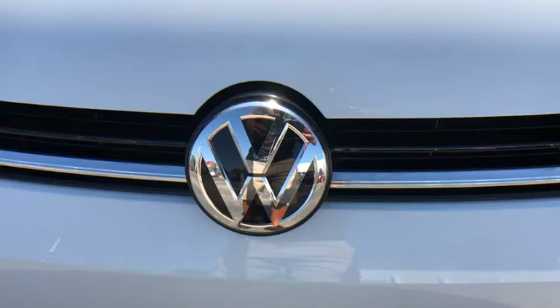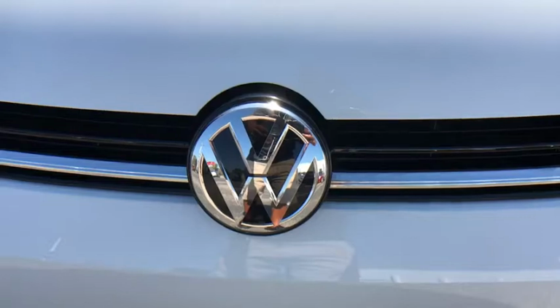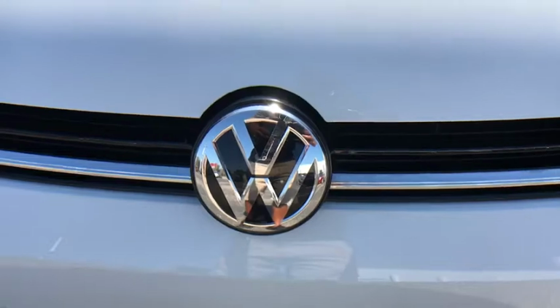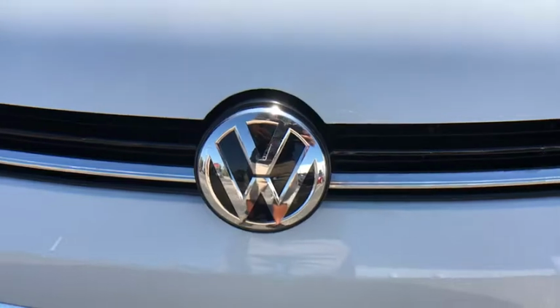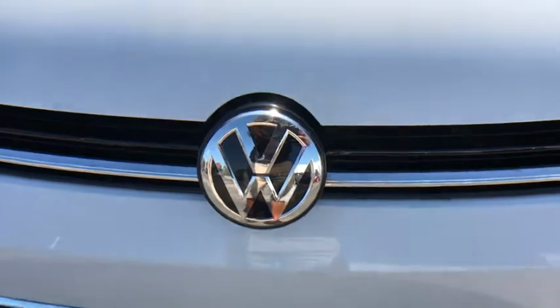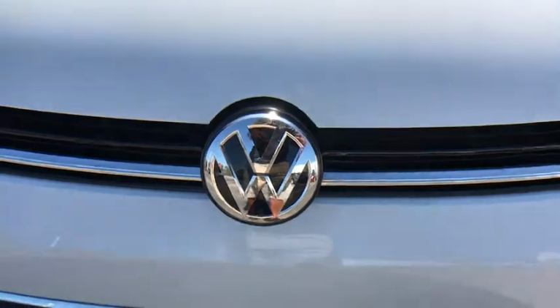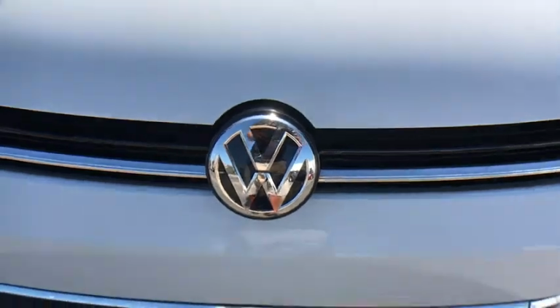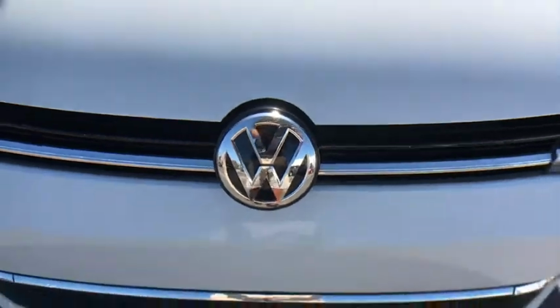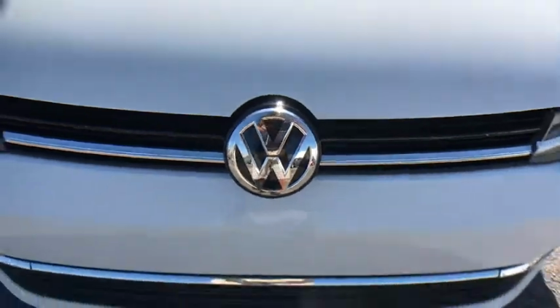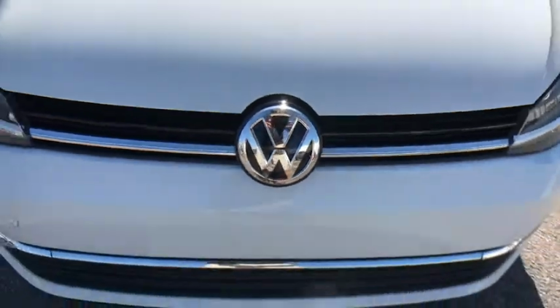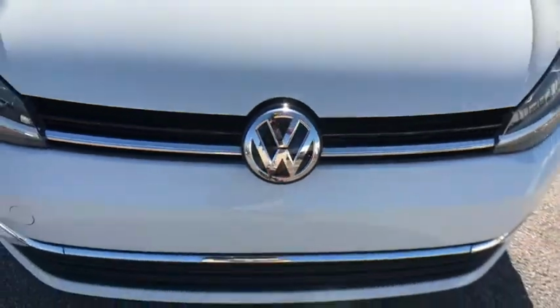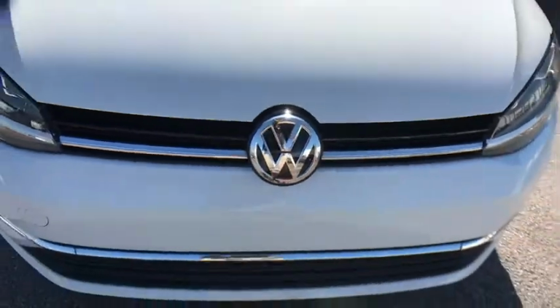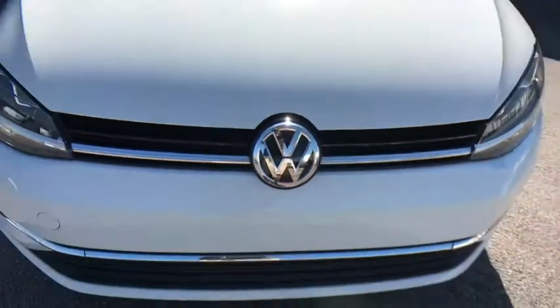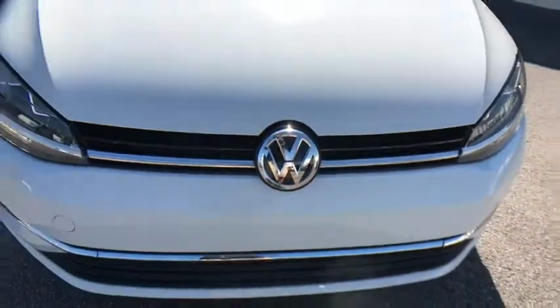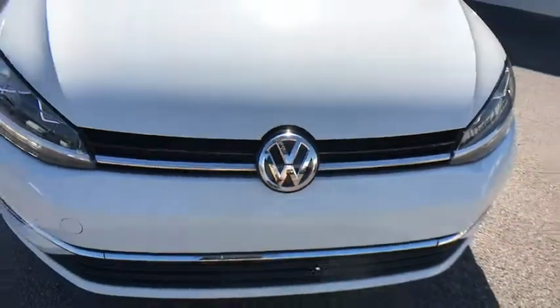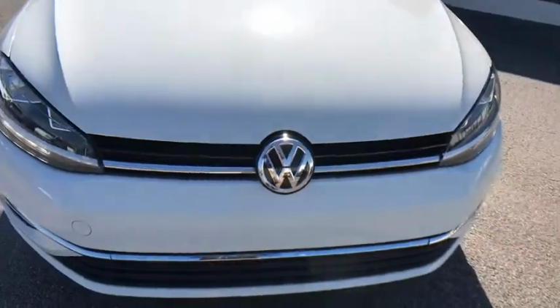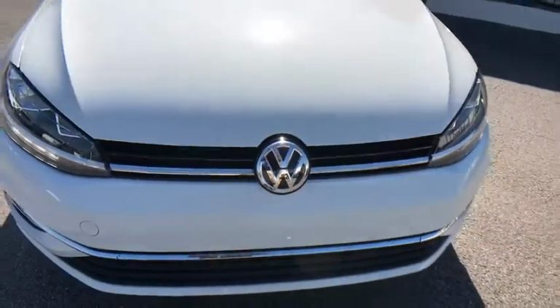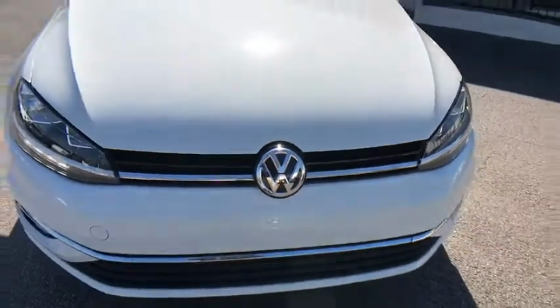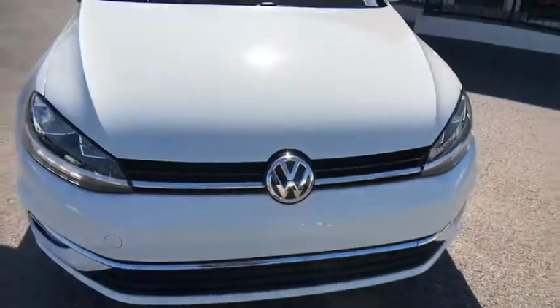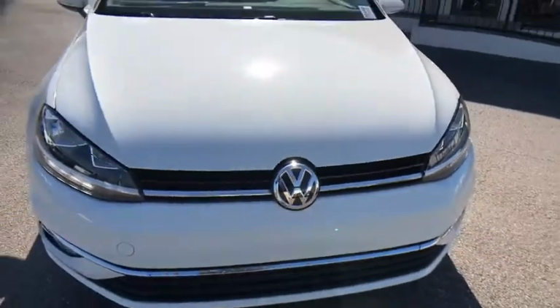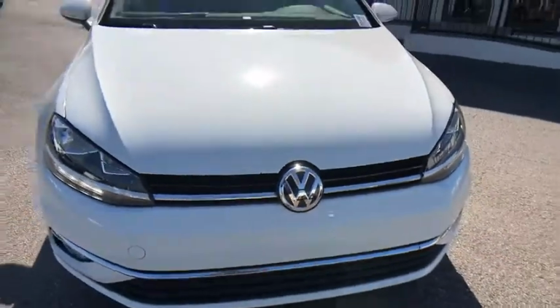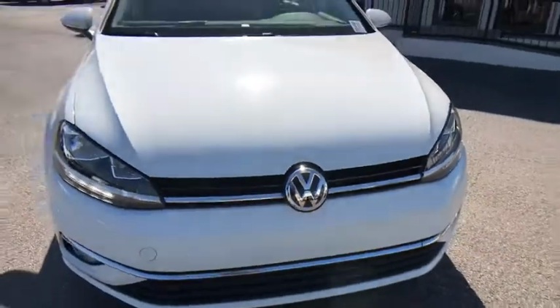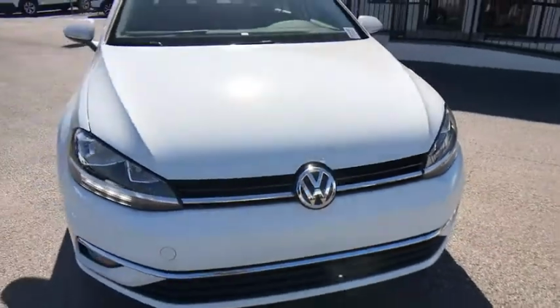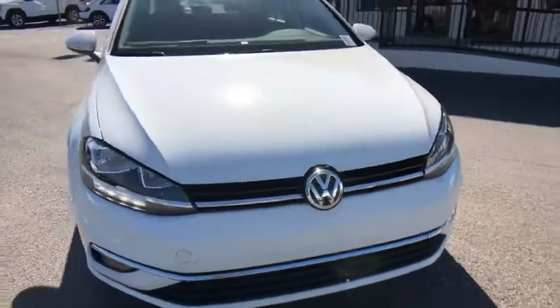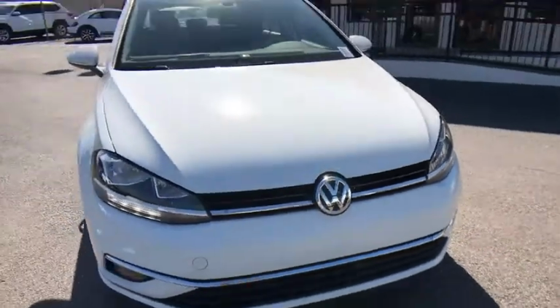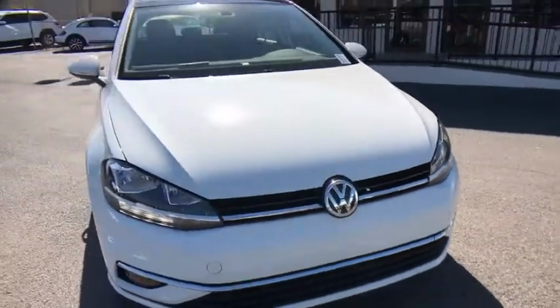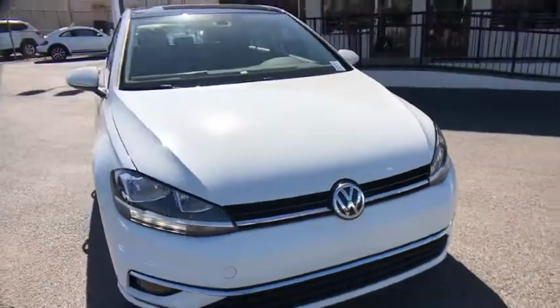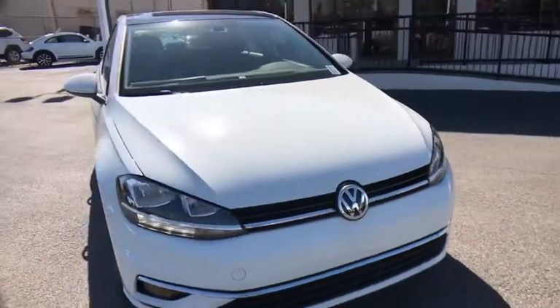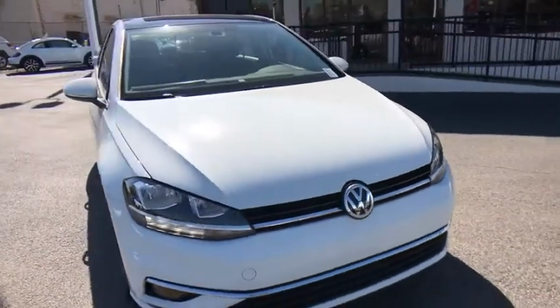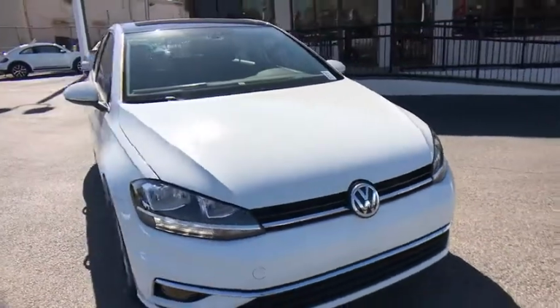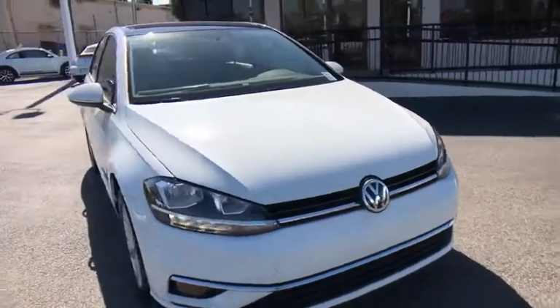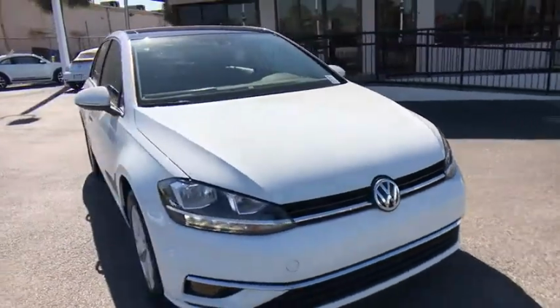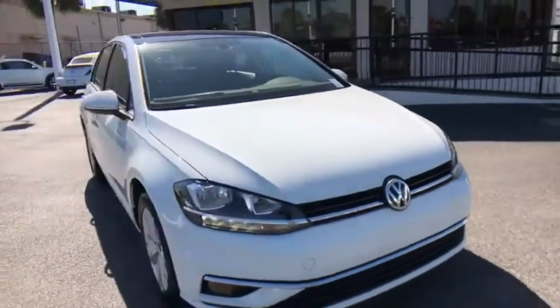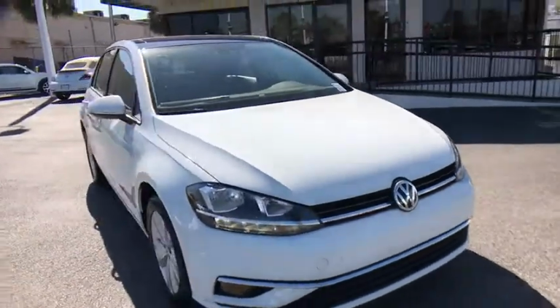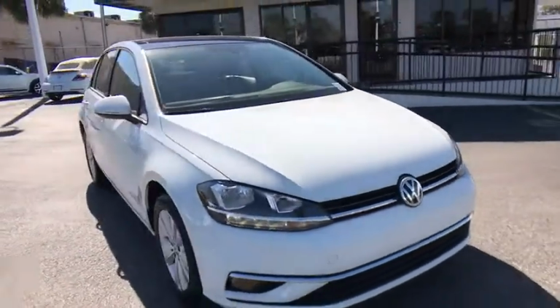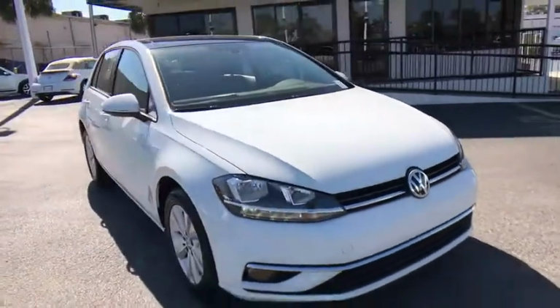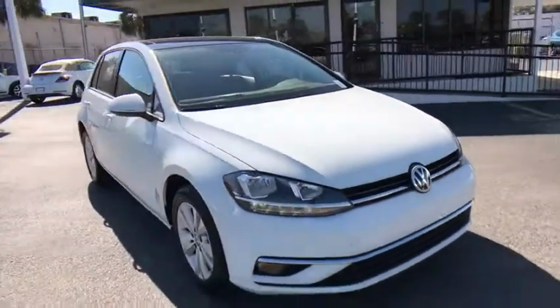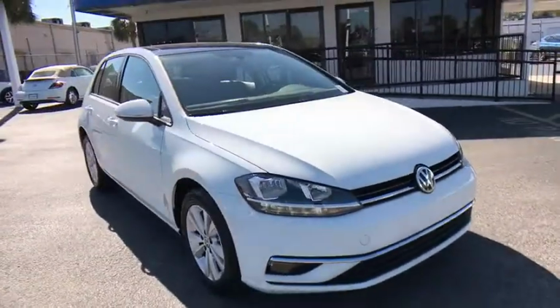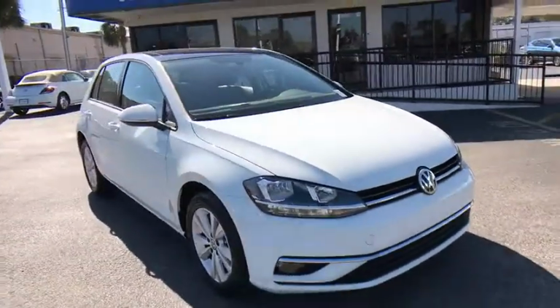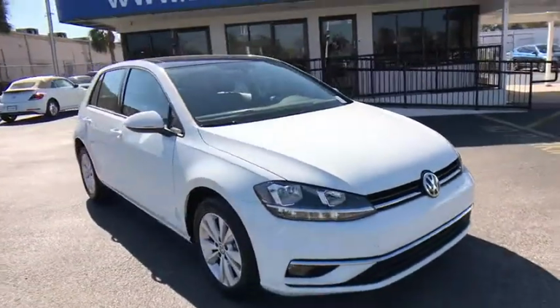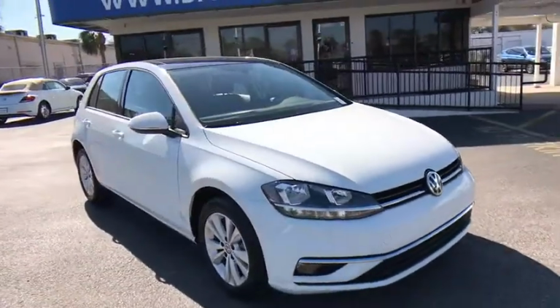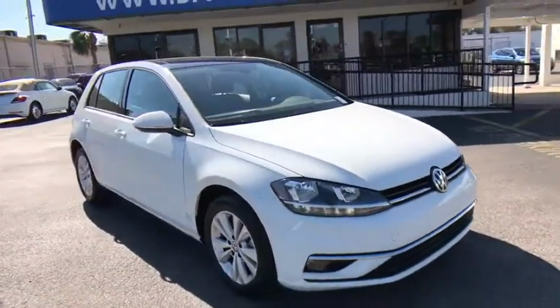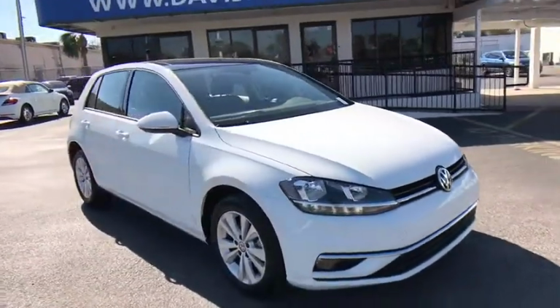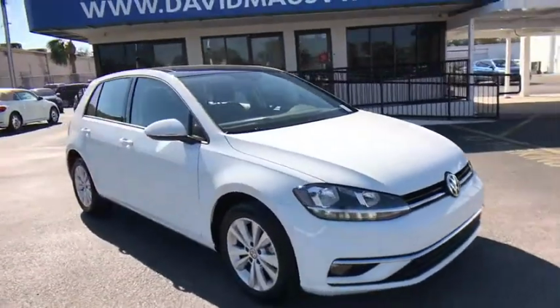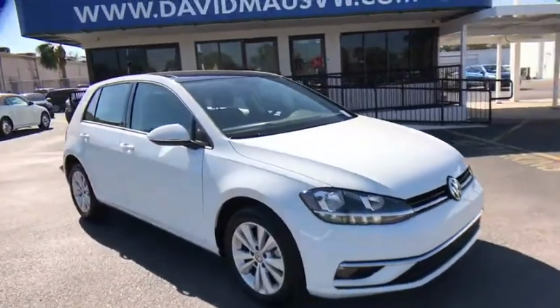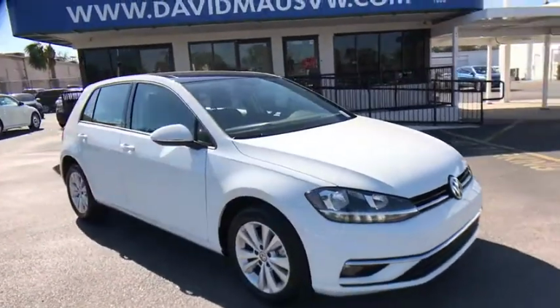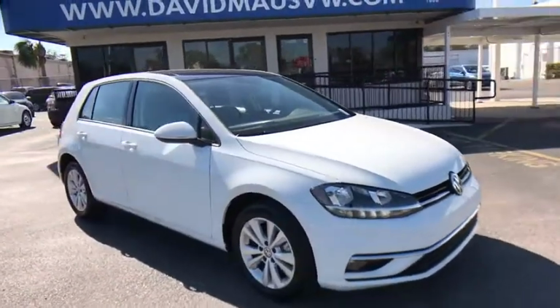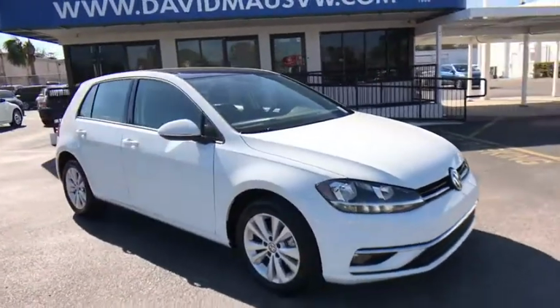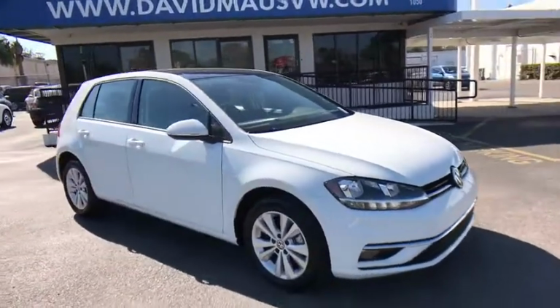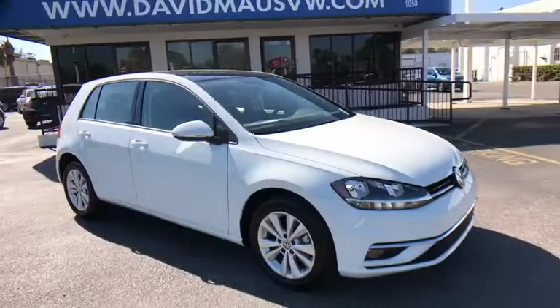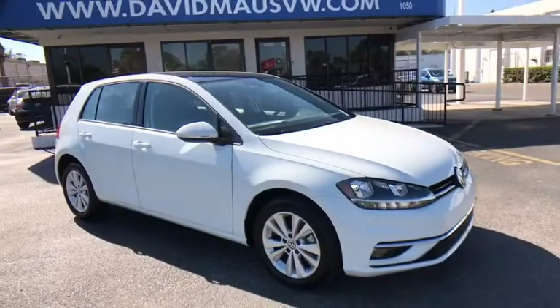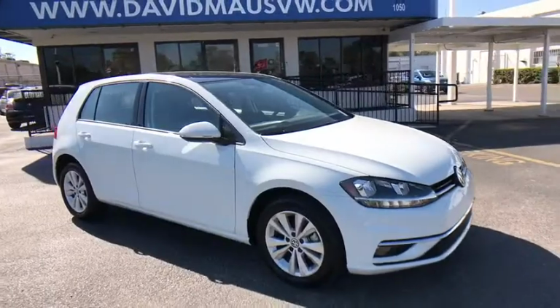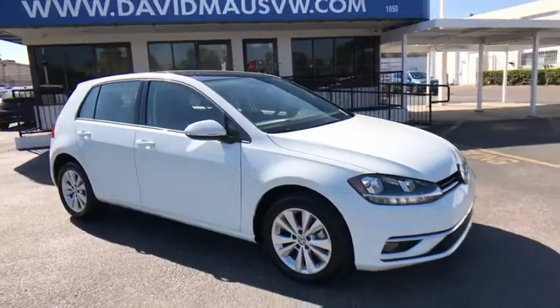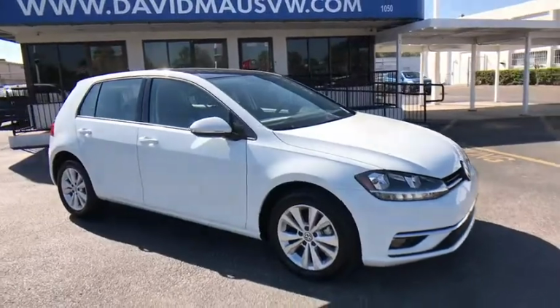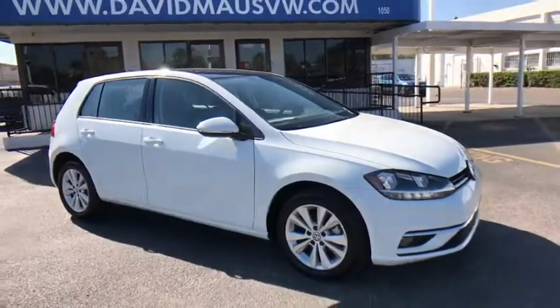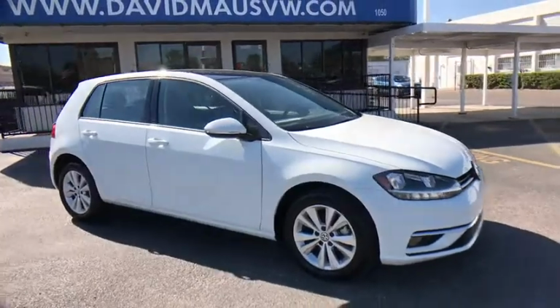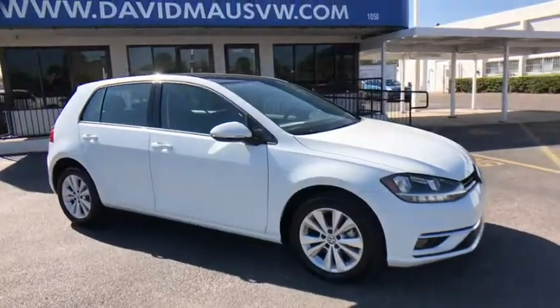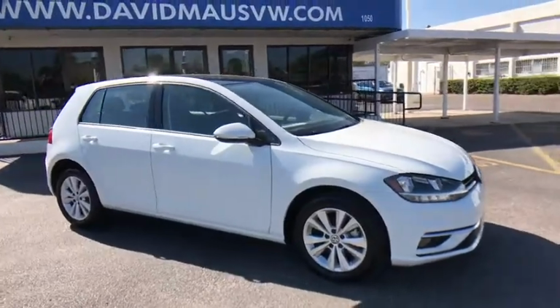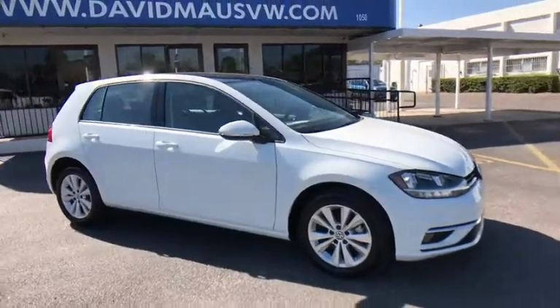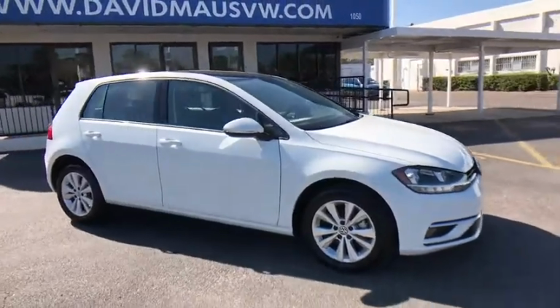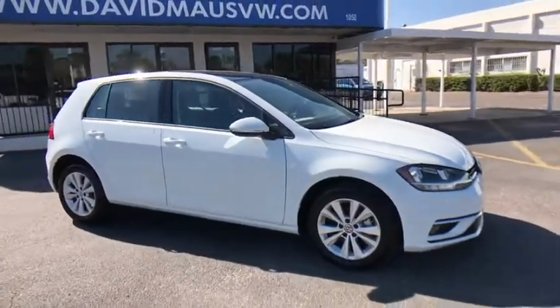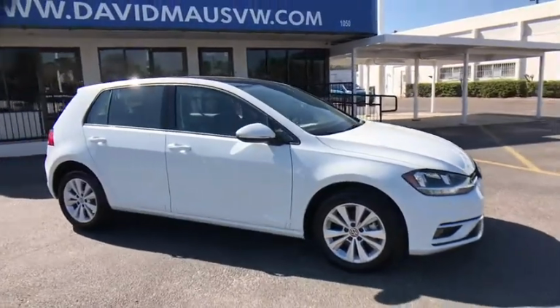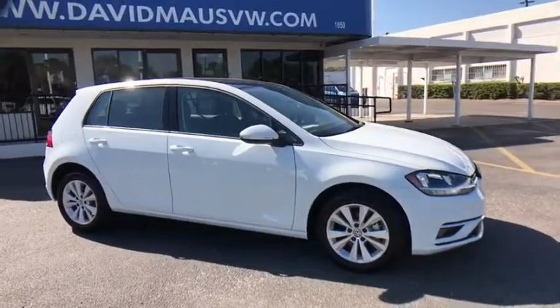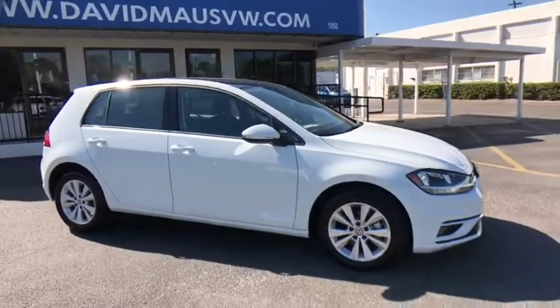The 2018 Volkswagen Golf. It's the original fun-to-drive hatchback. Drive one today.